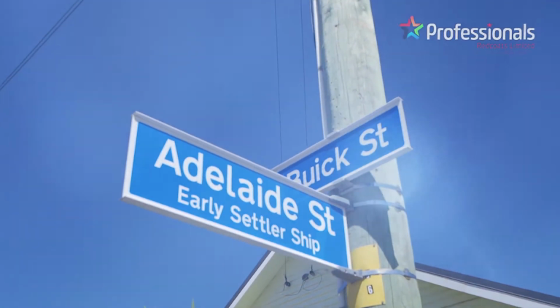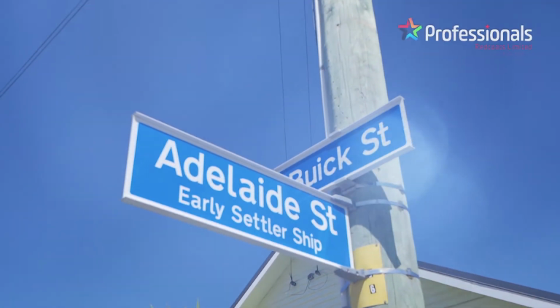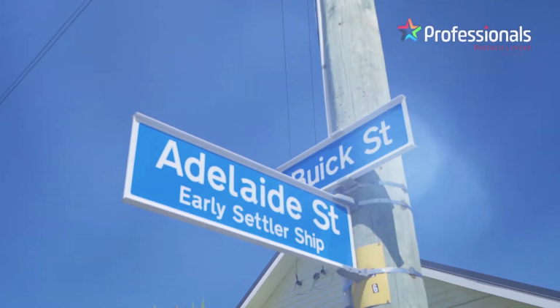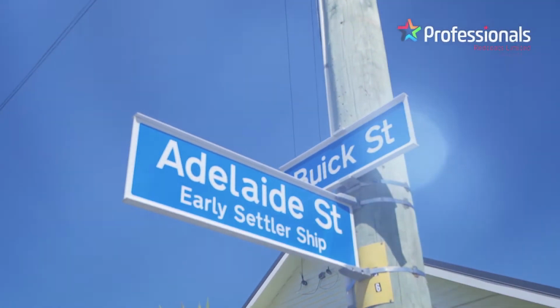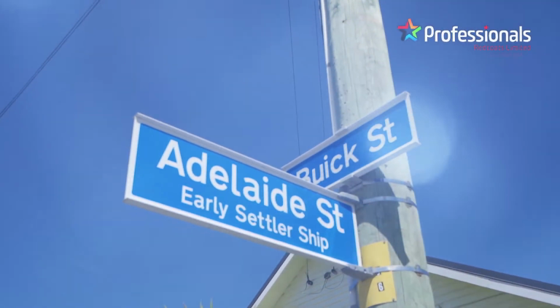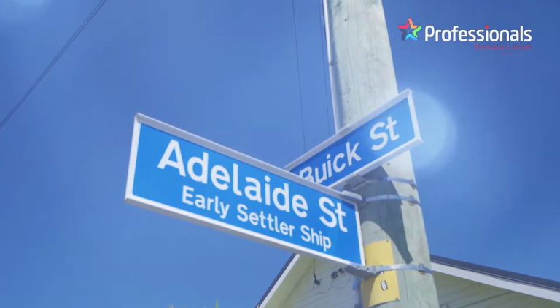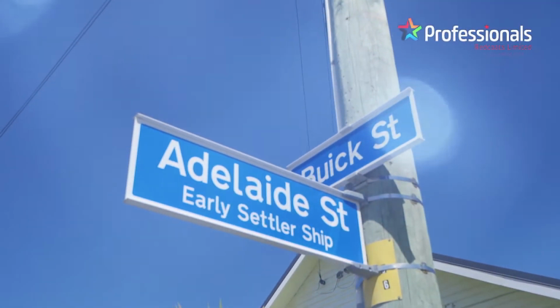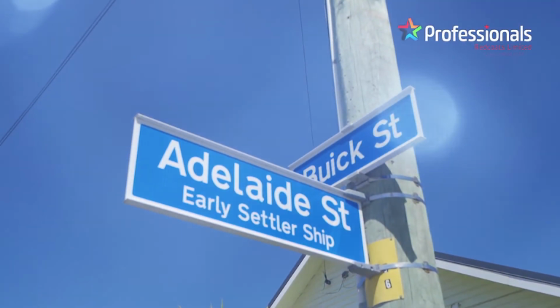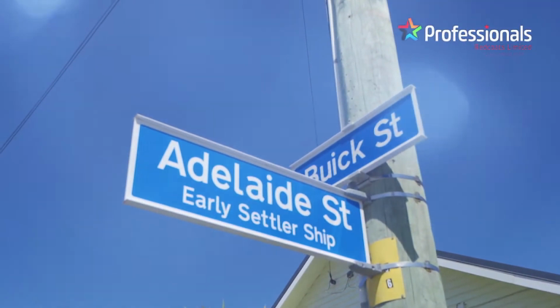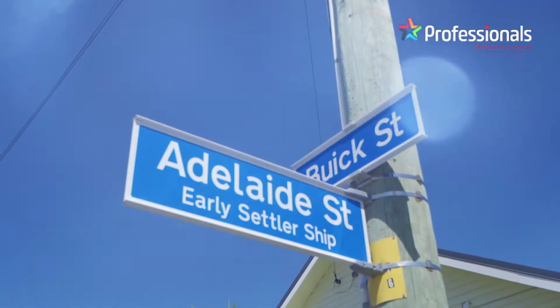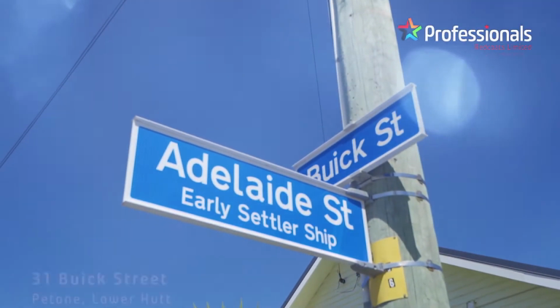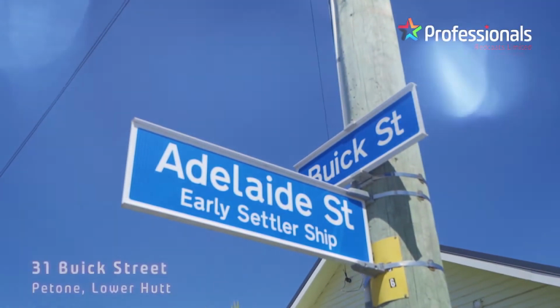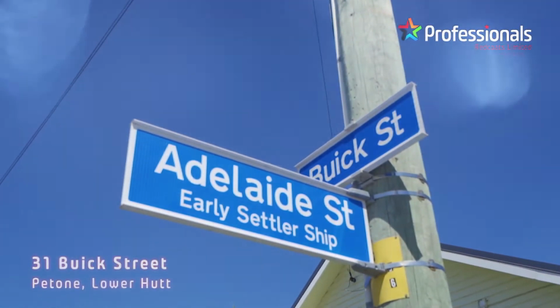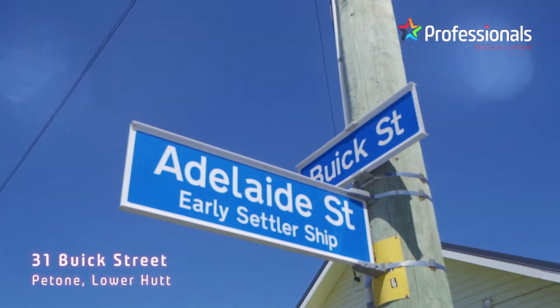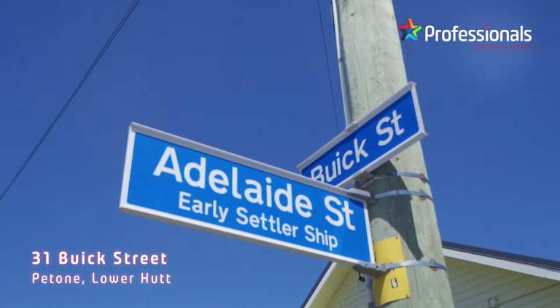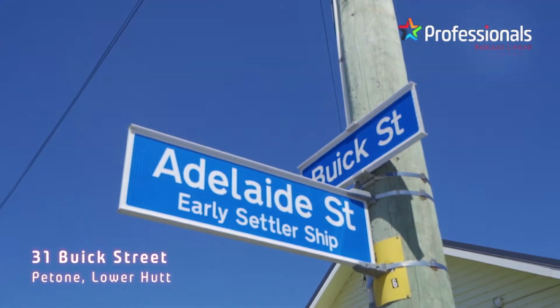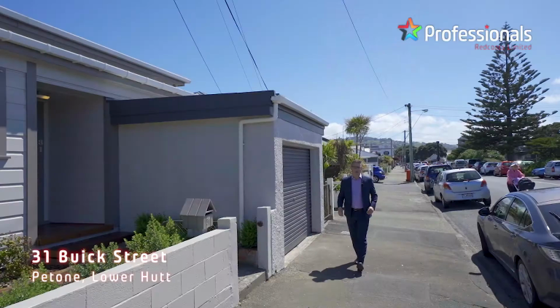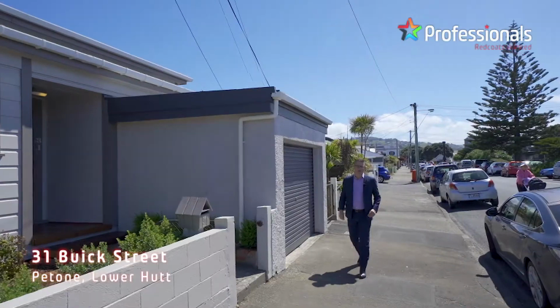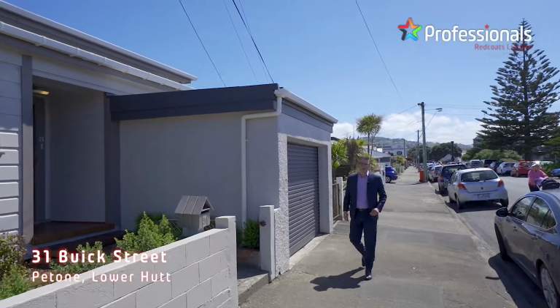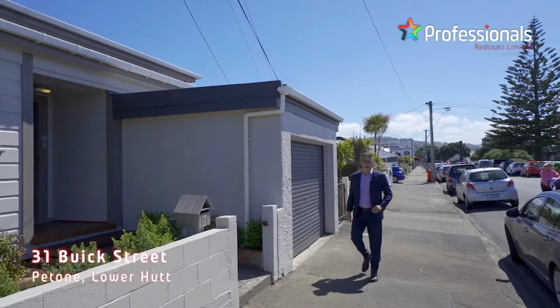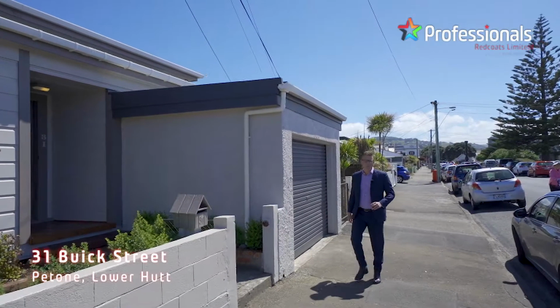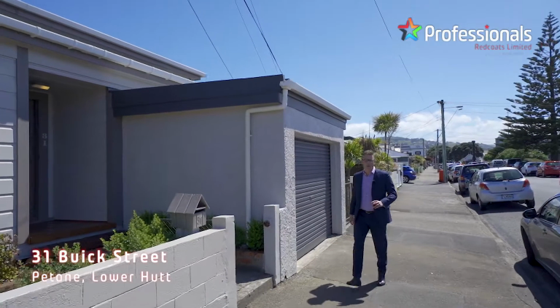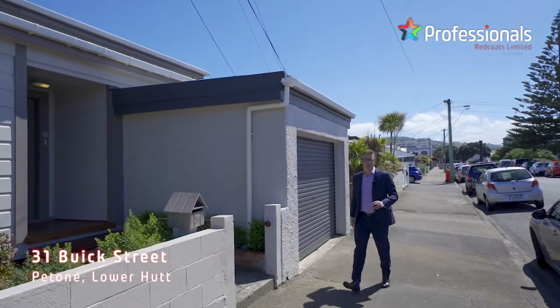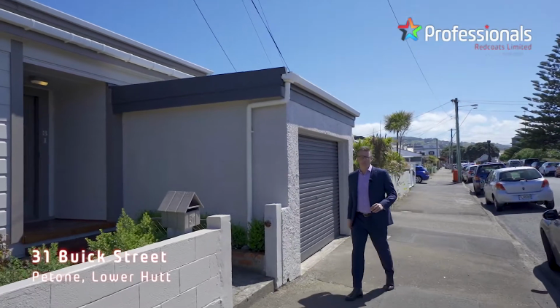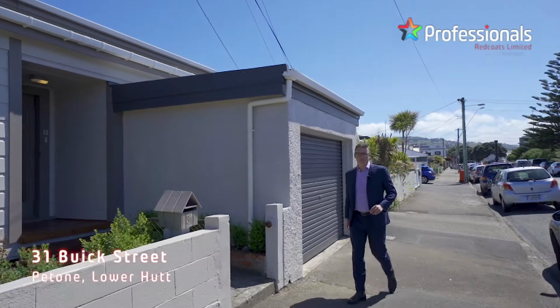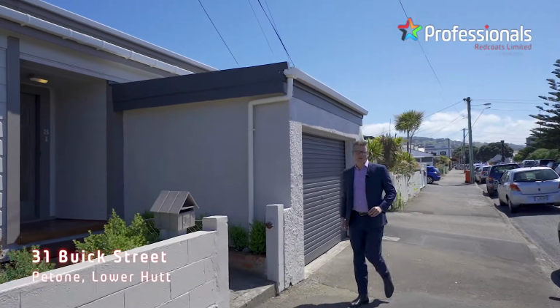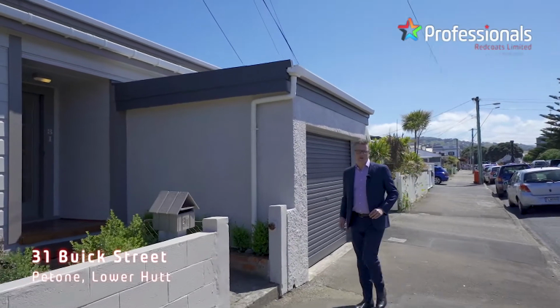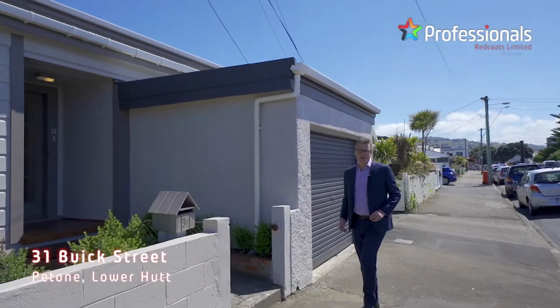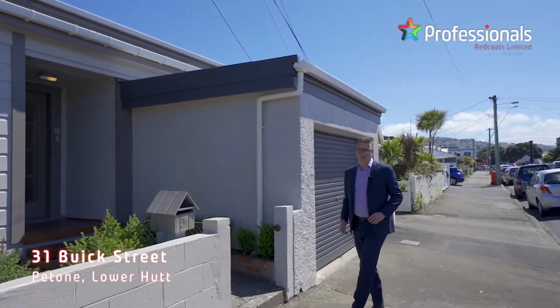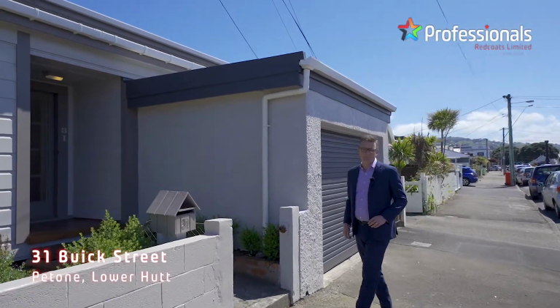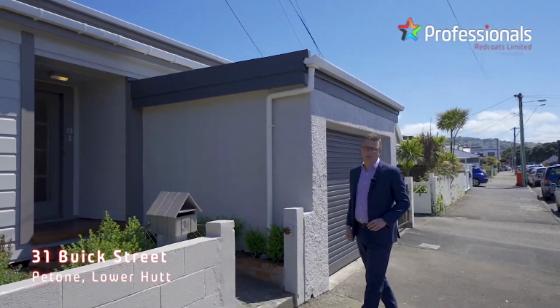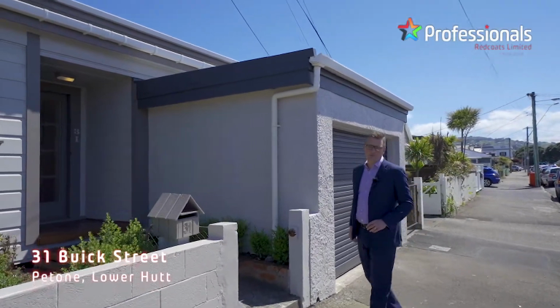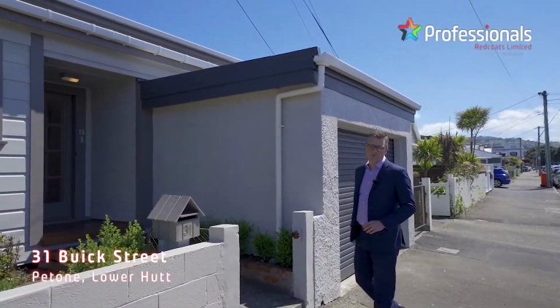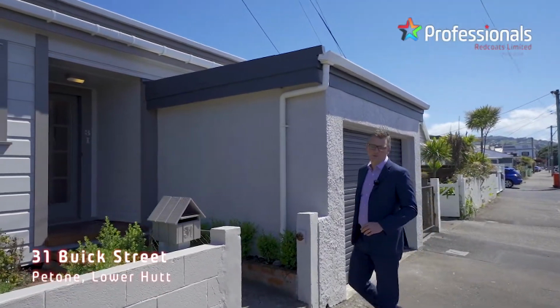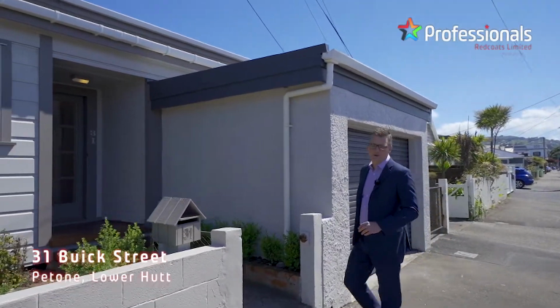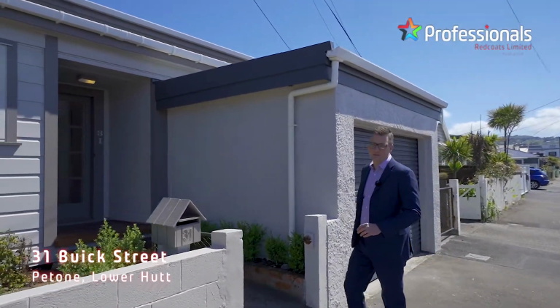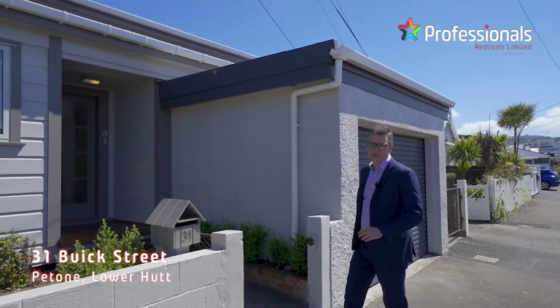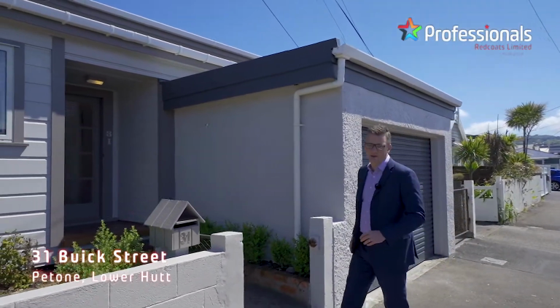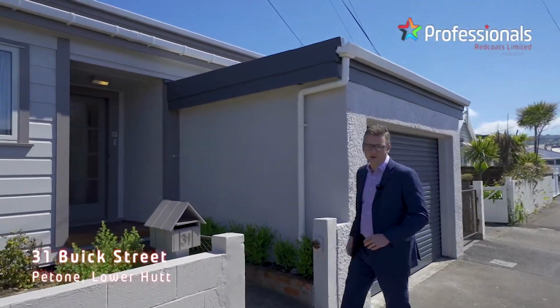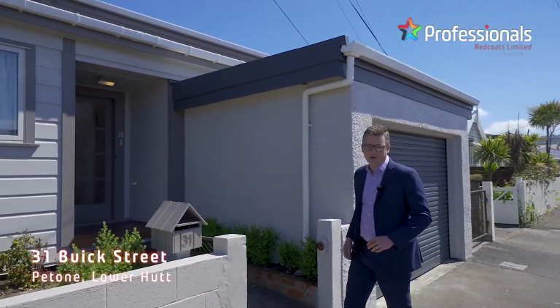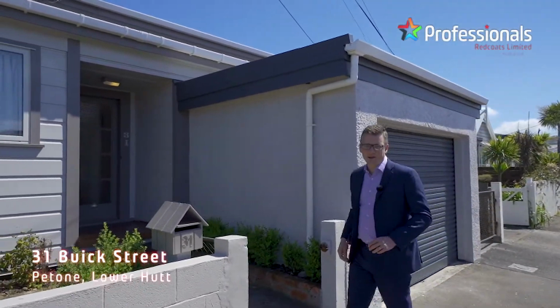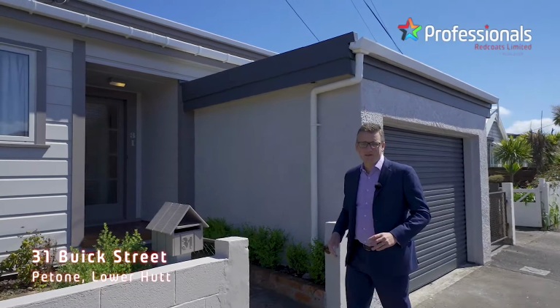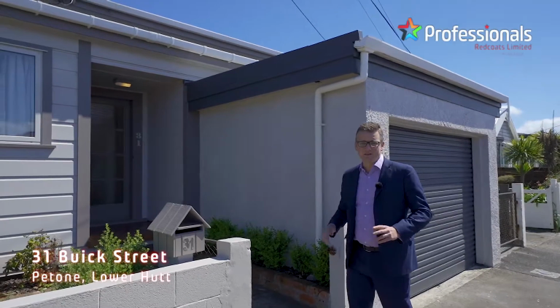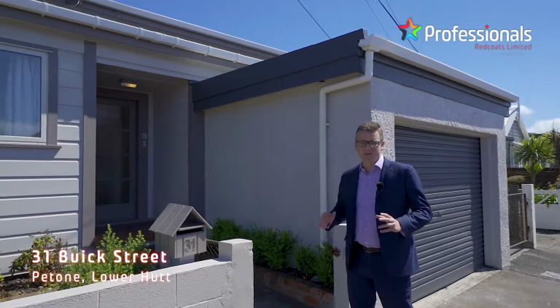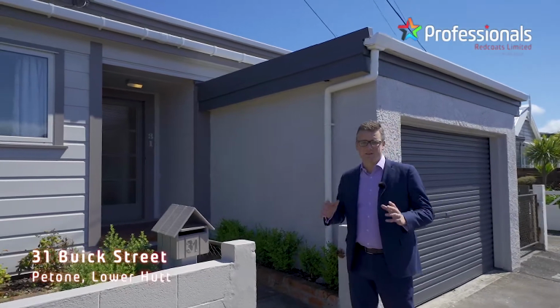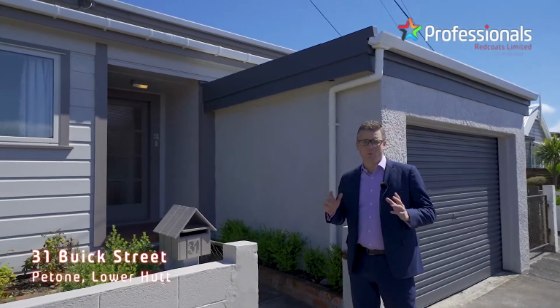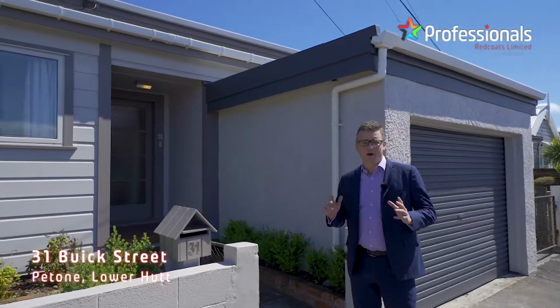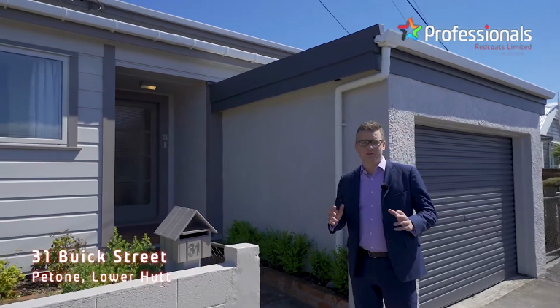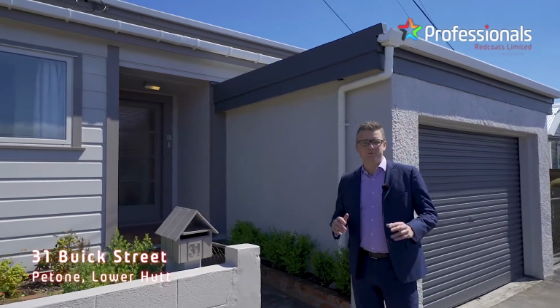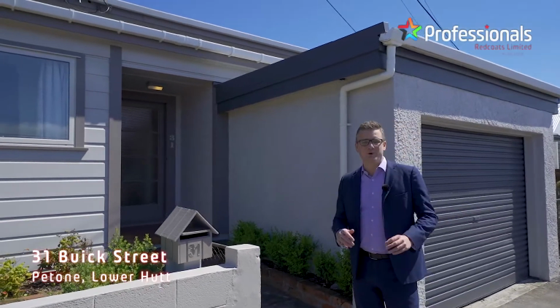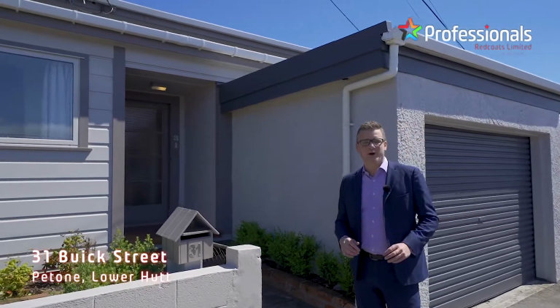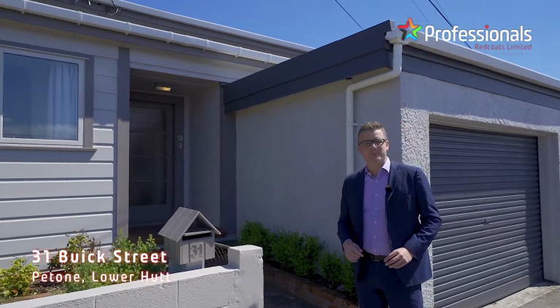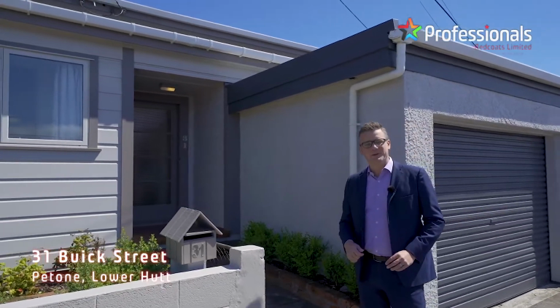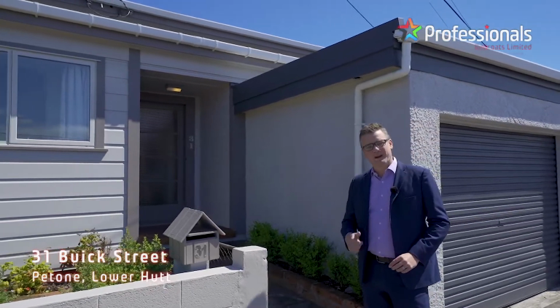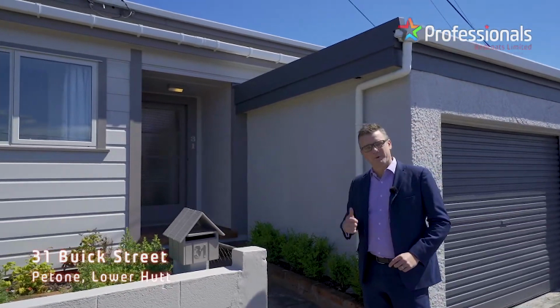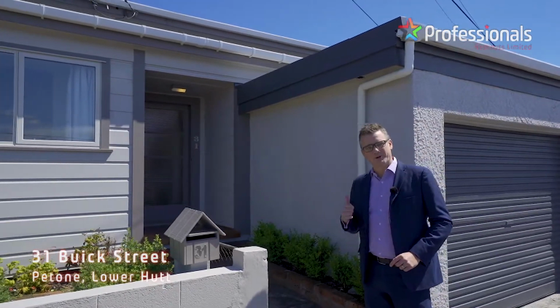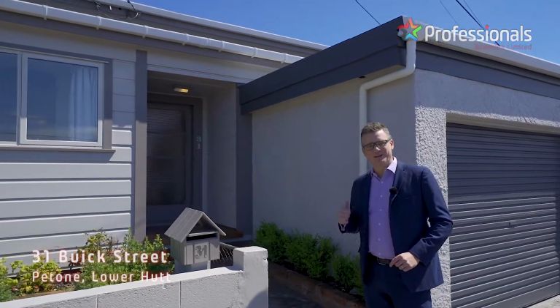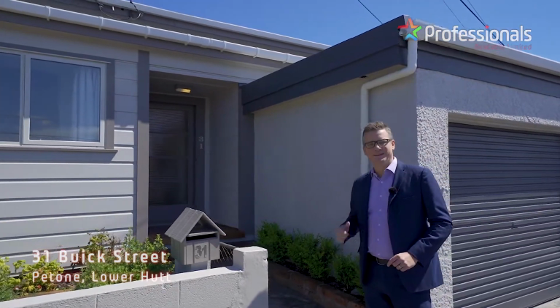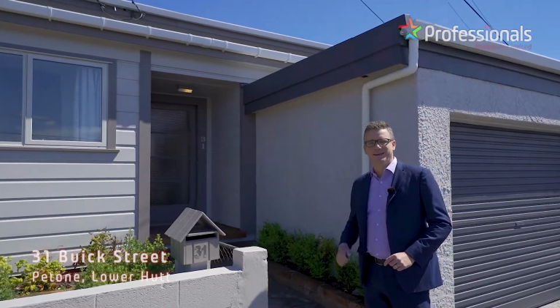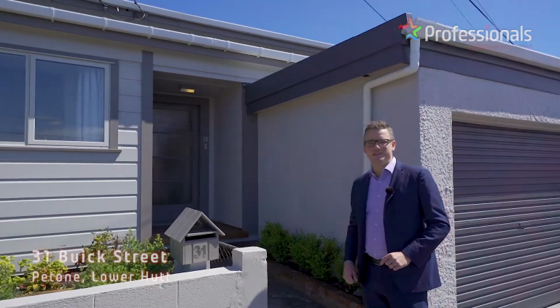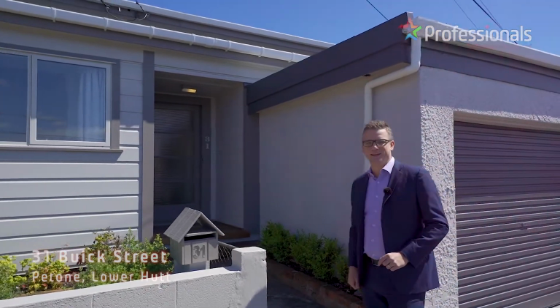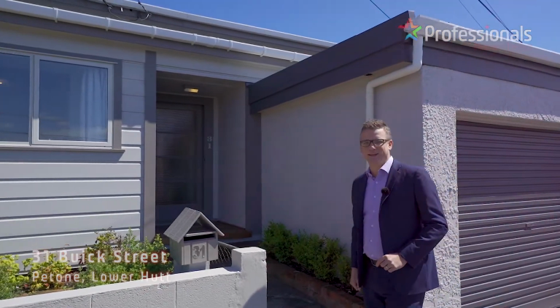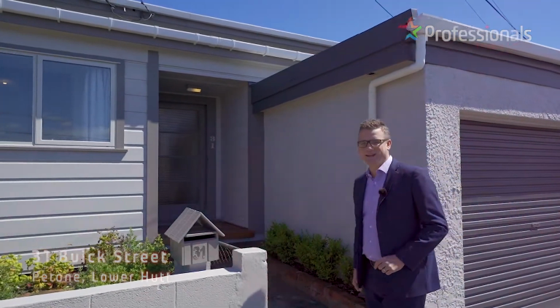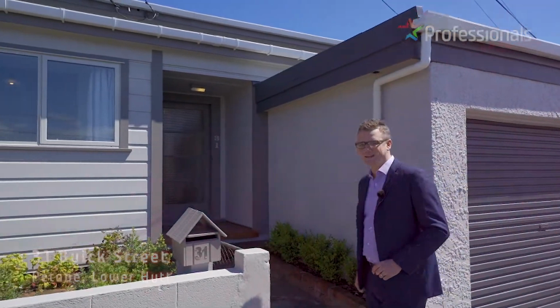Hi, I'm Shane Brocklebank and welcome to 31 Buick Street in Petone. This is a wonderful home, come on in and check it out.